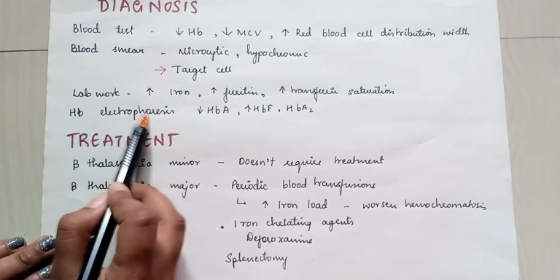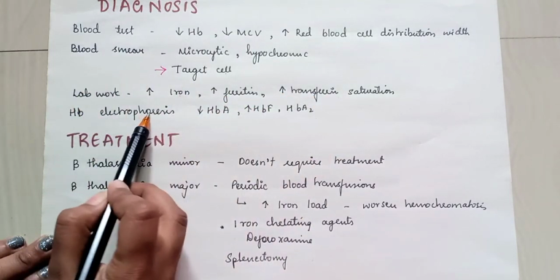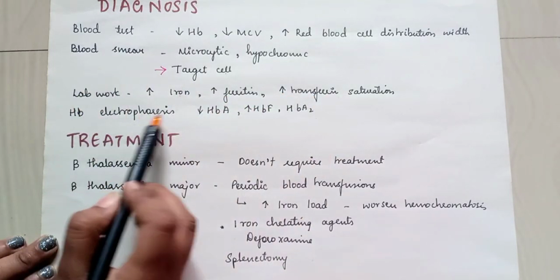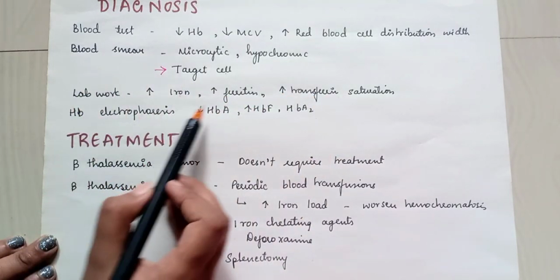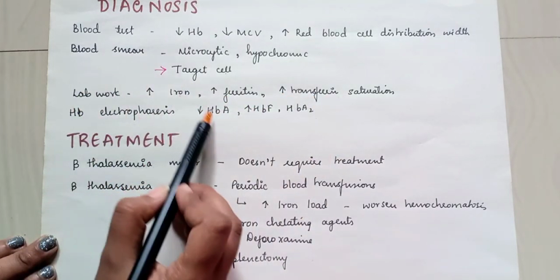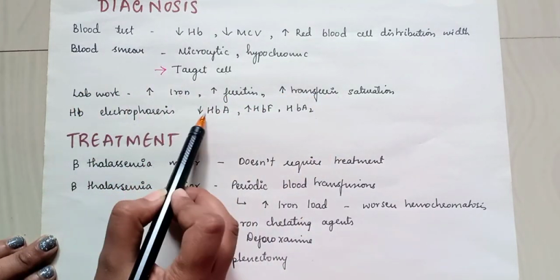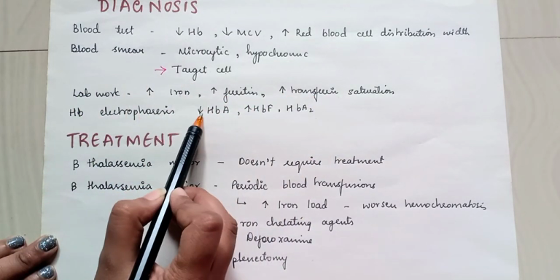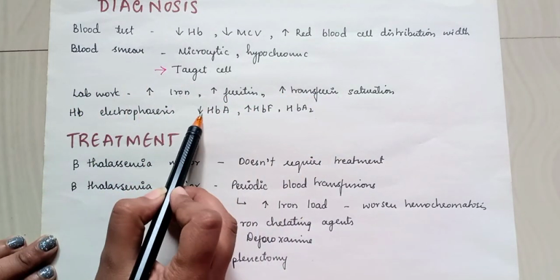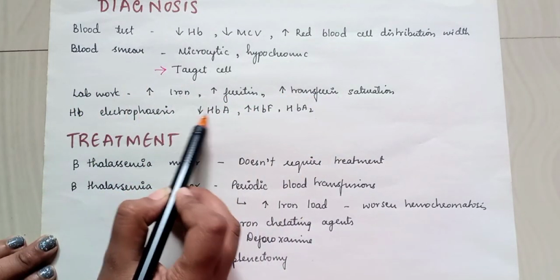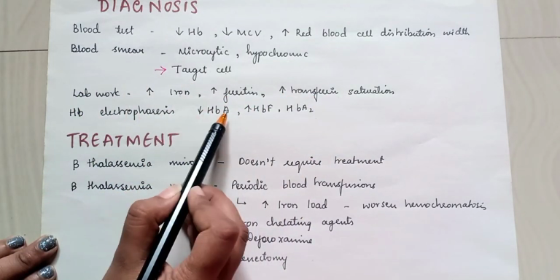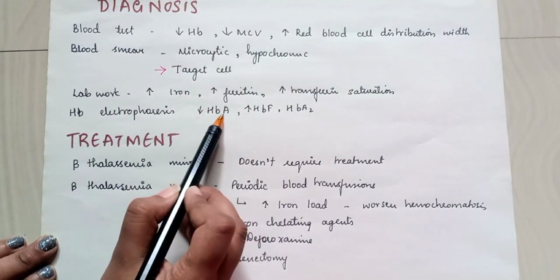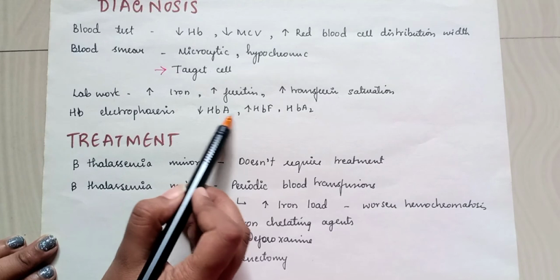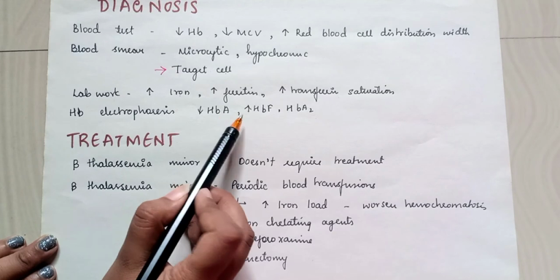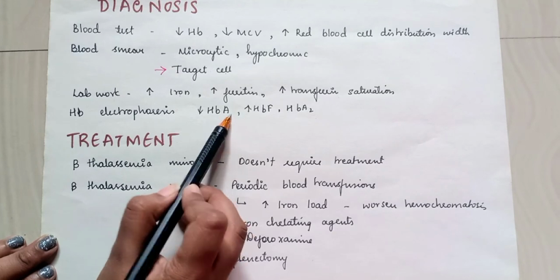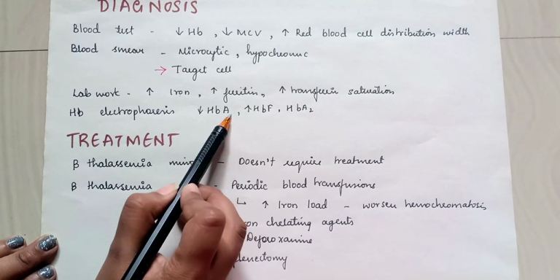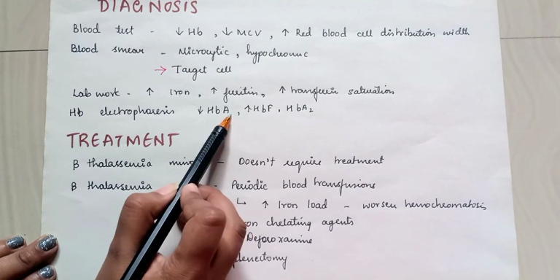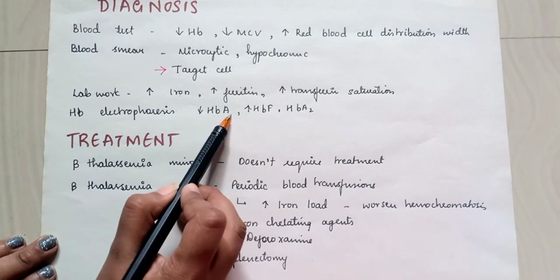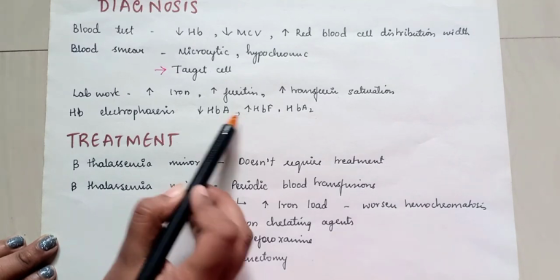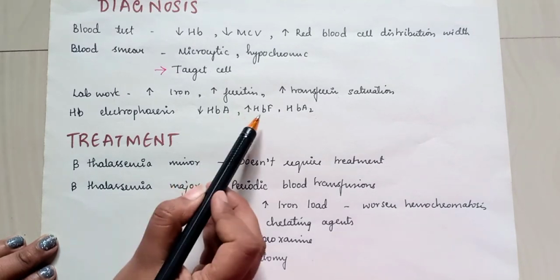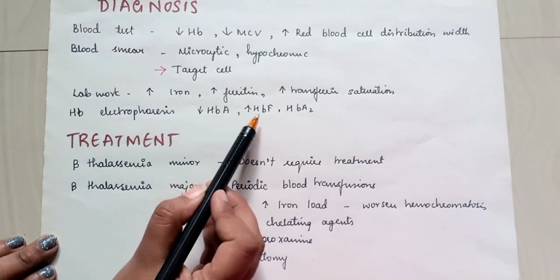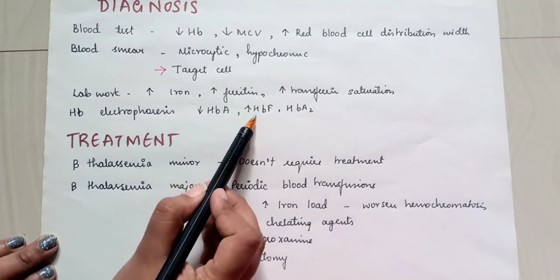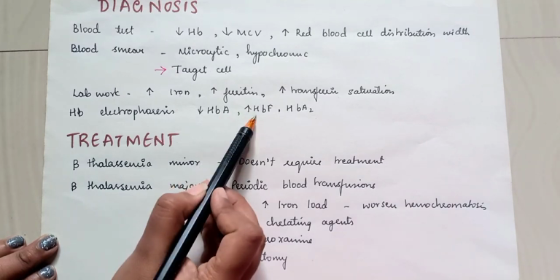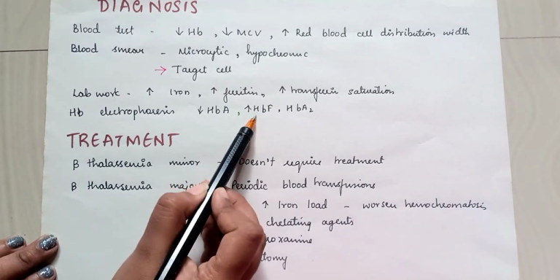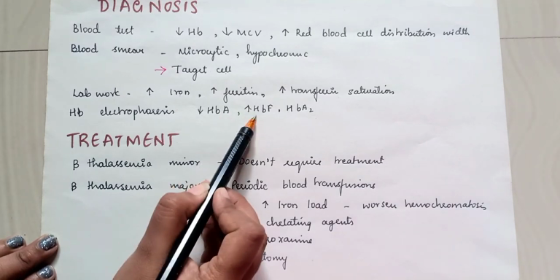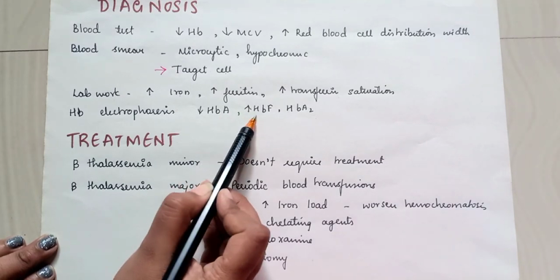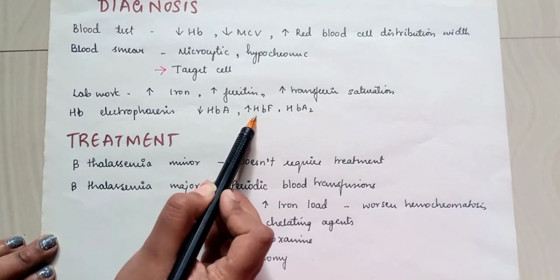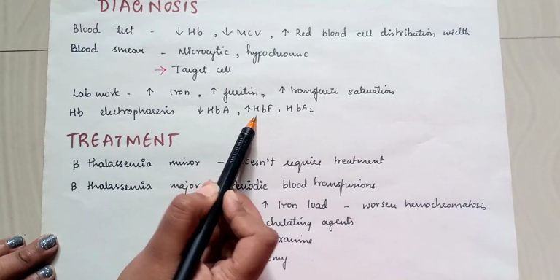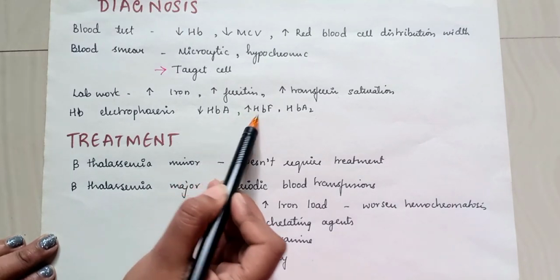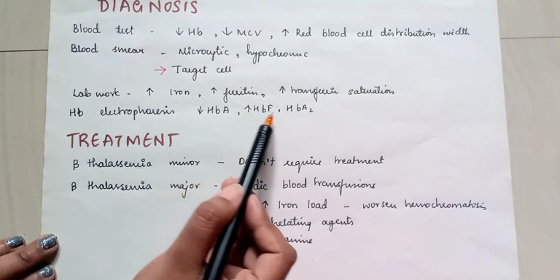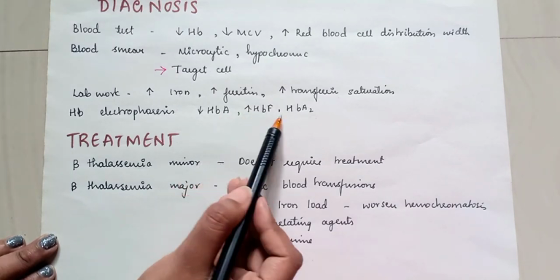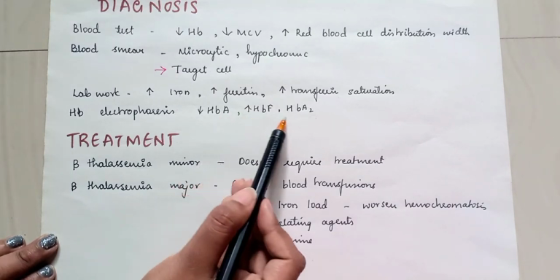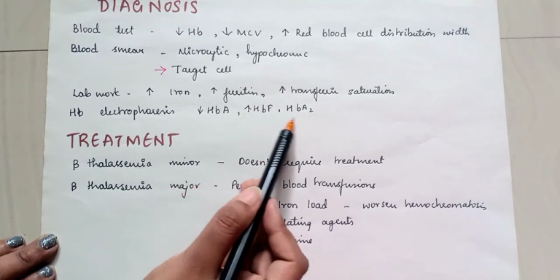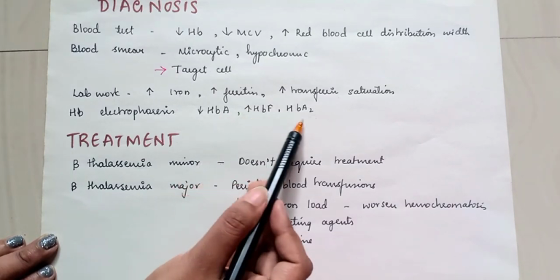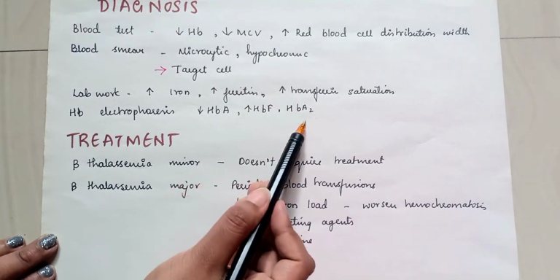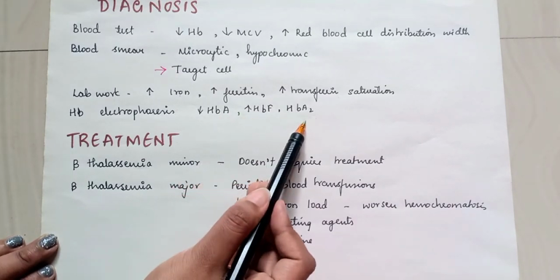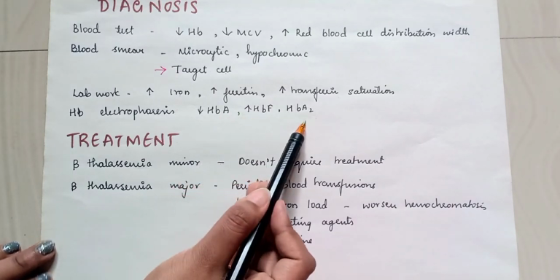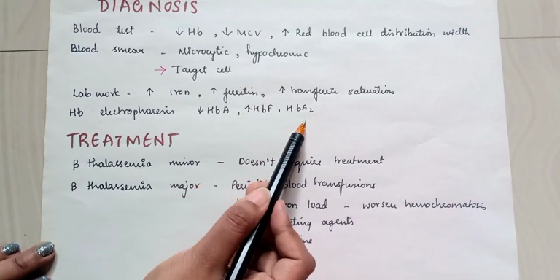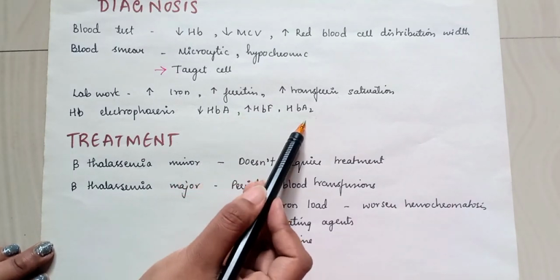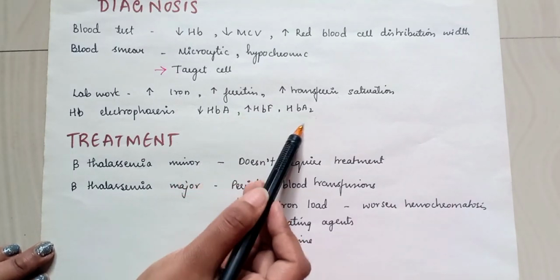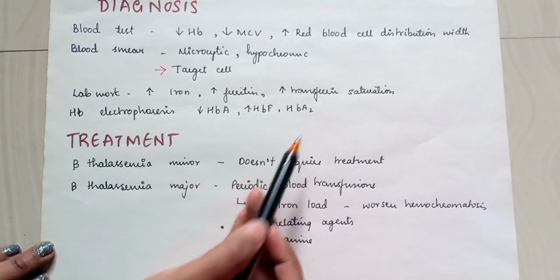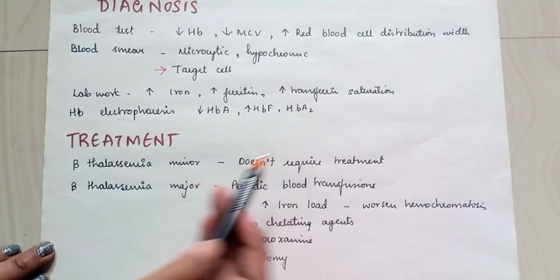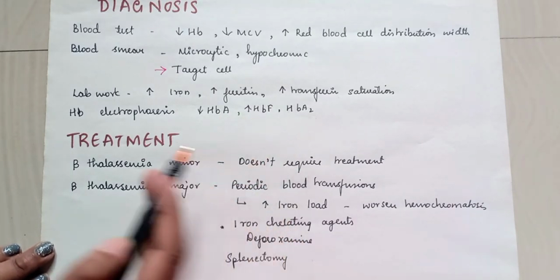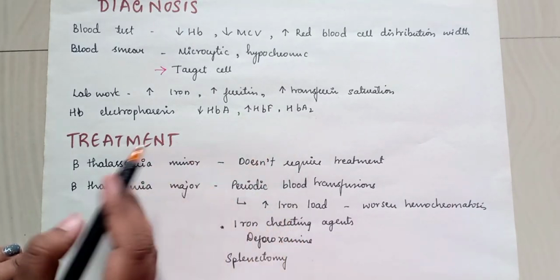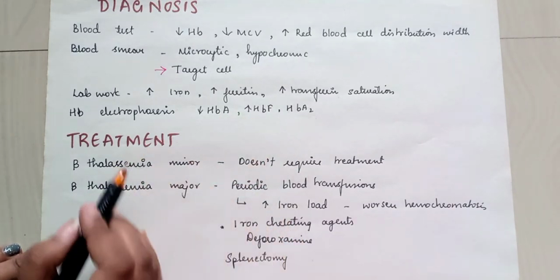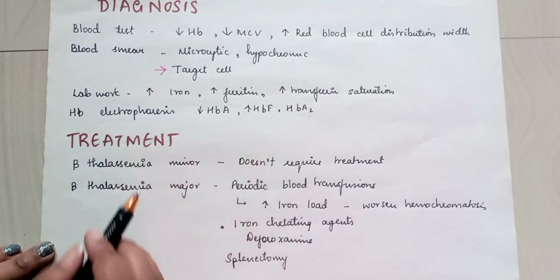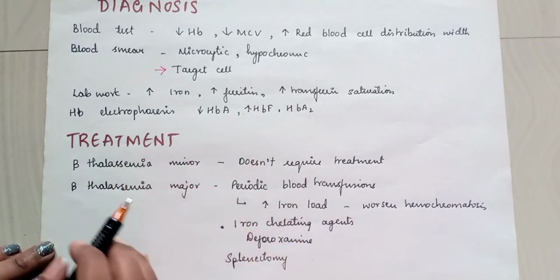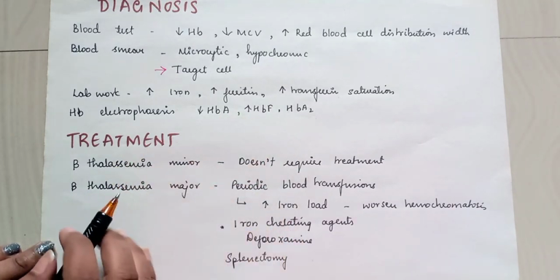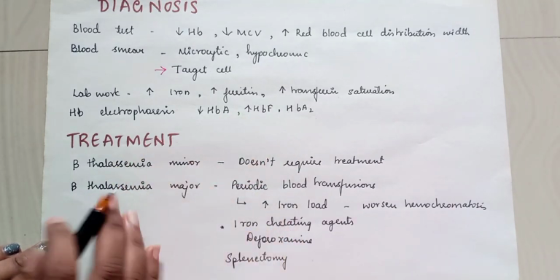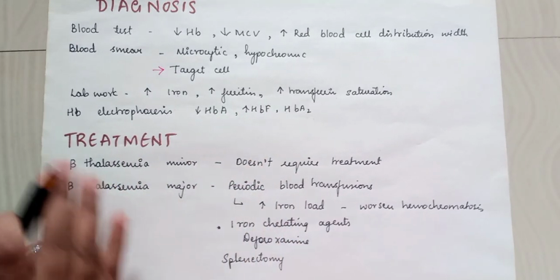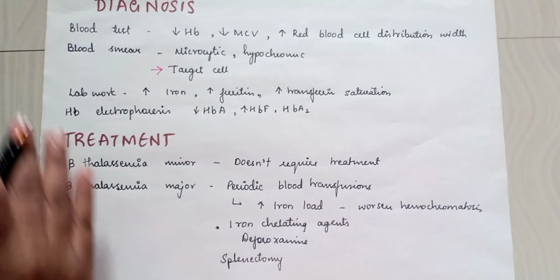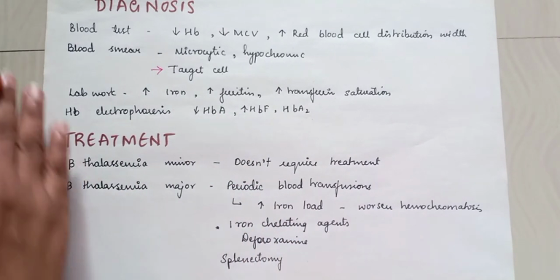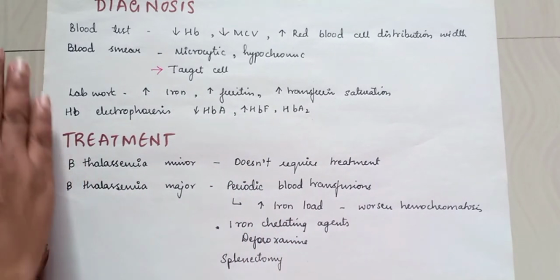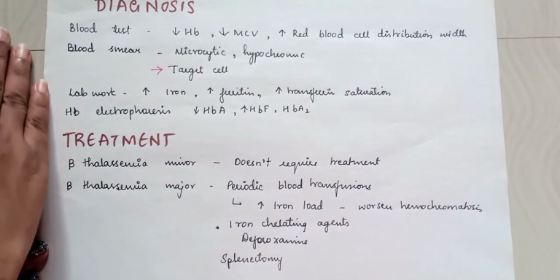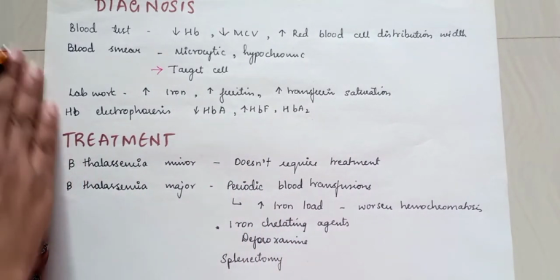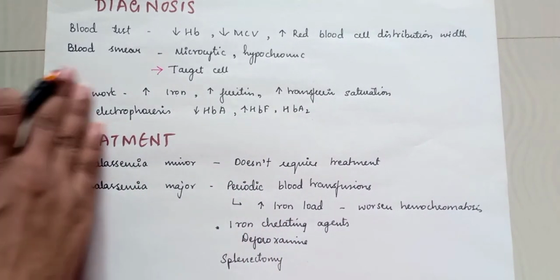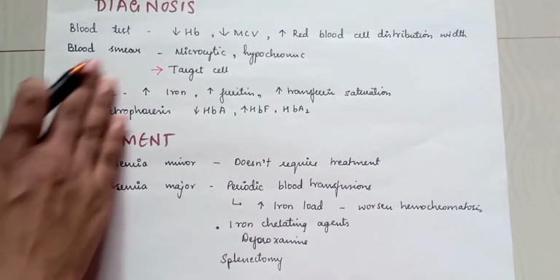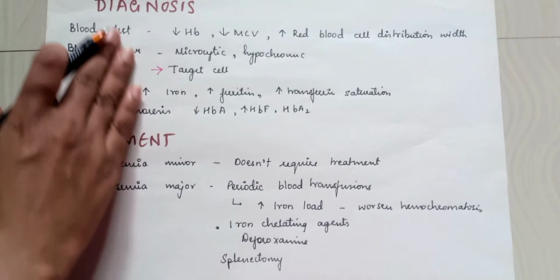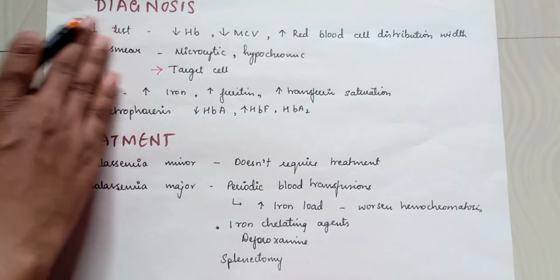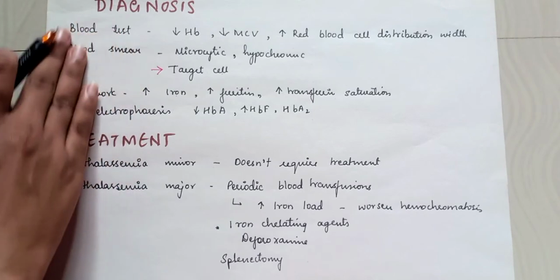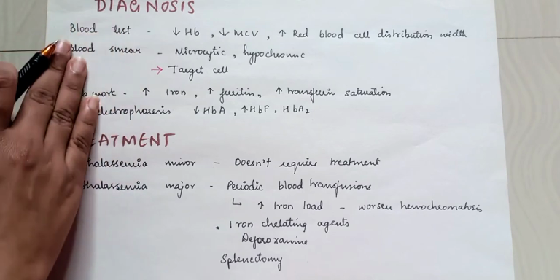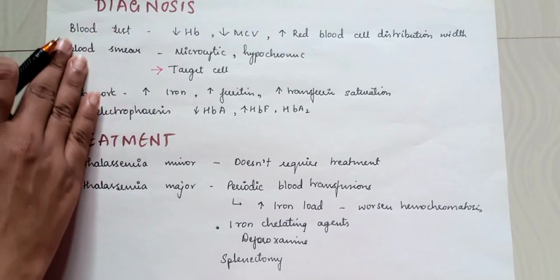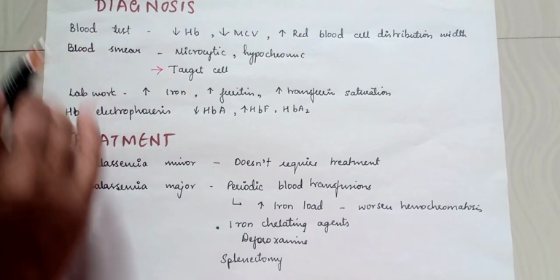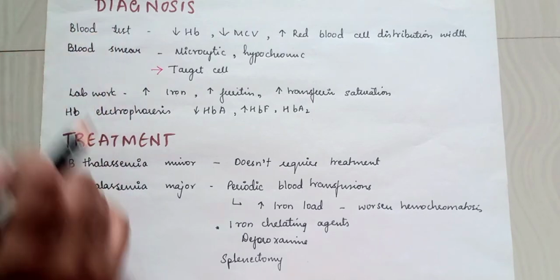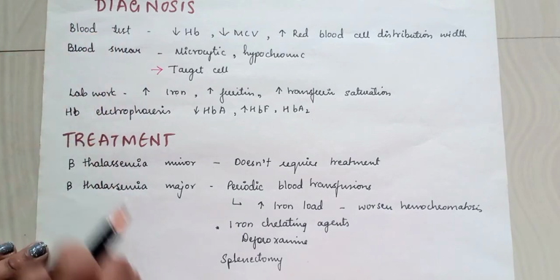On hemoglobin electrophoresis, we see decreased HbA, increased HbF, and increased HbA2.